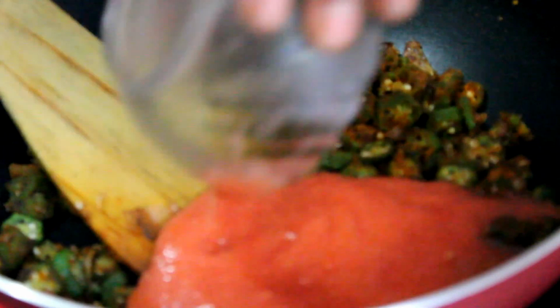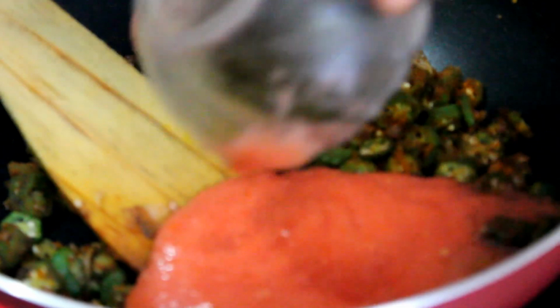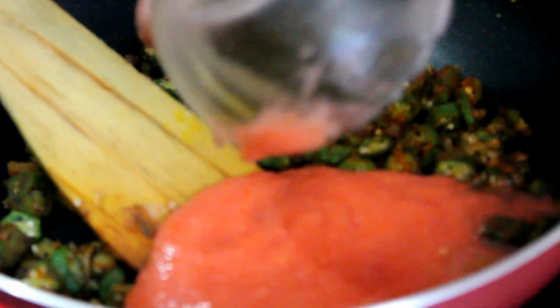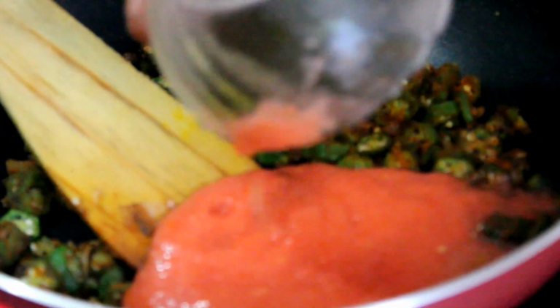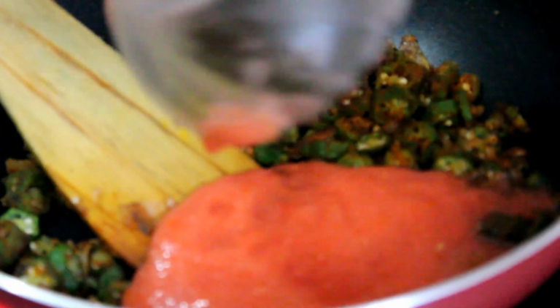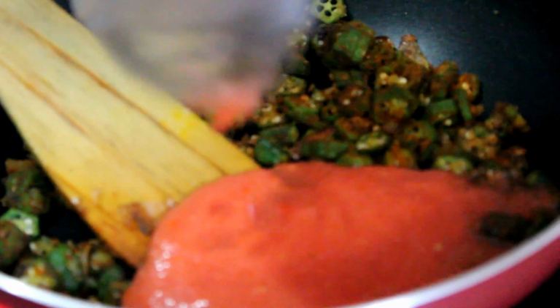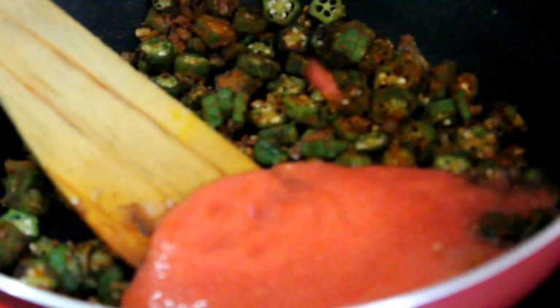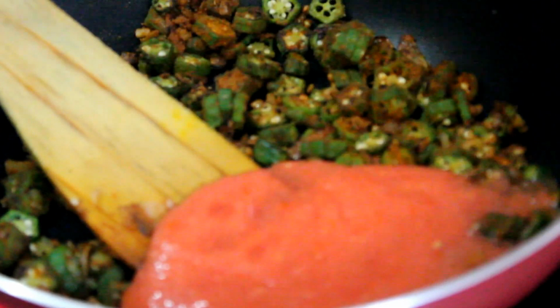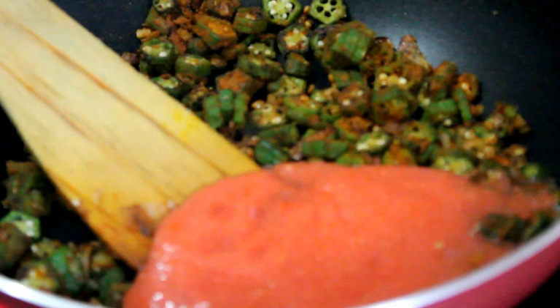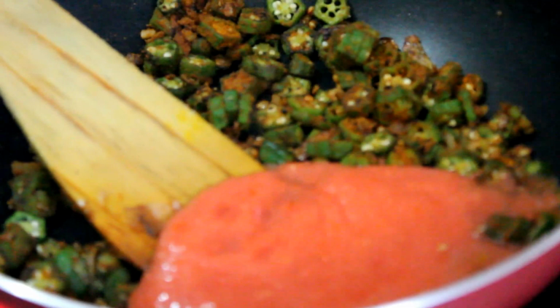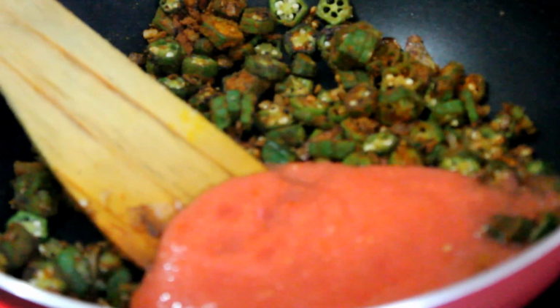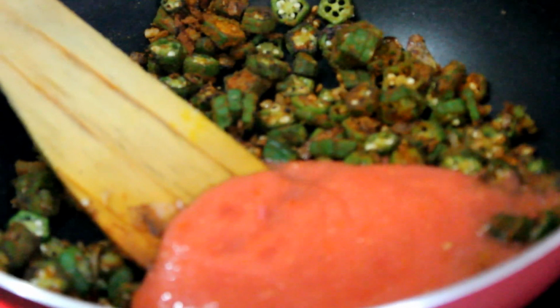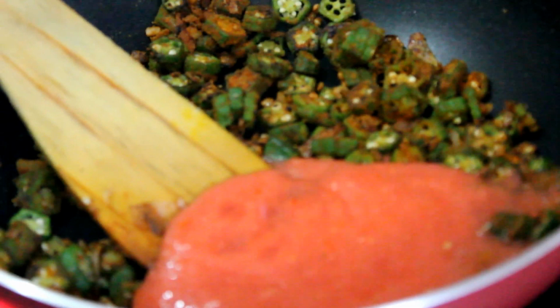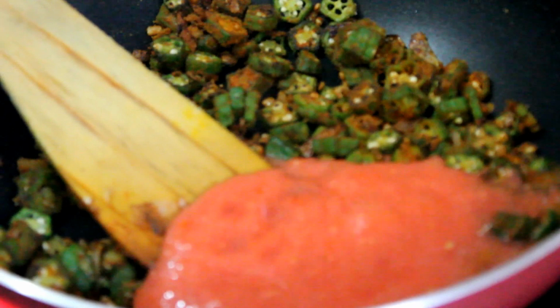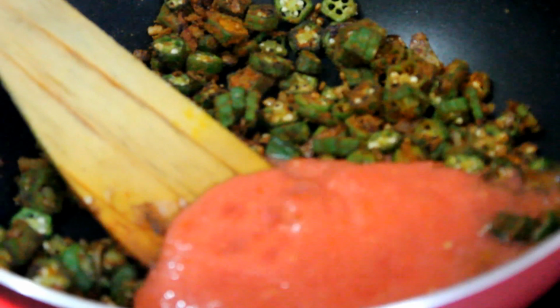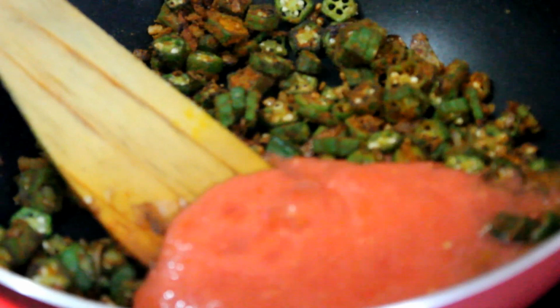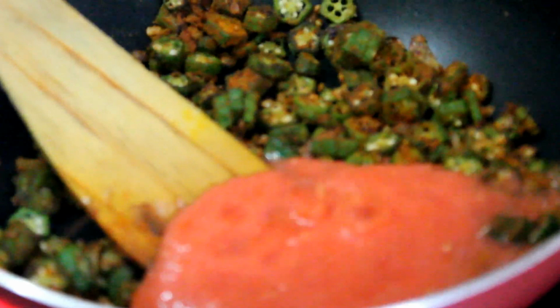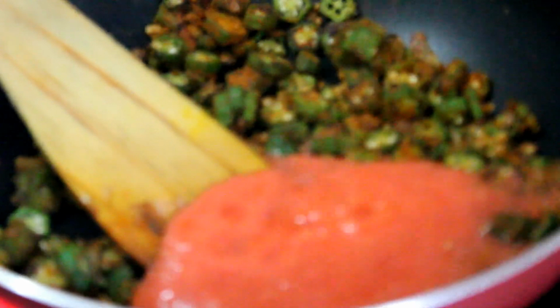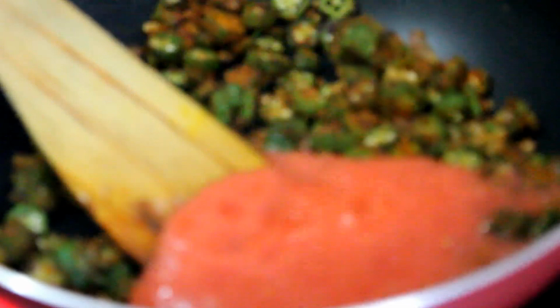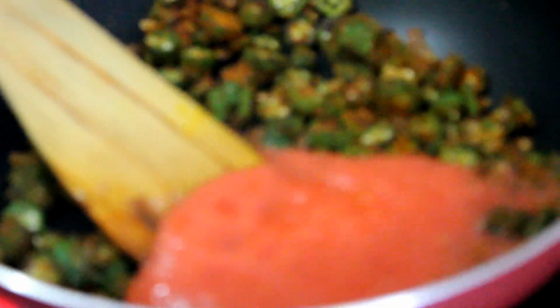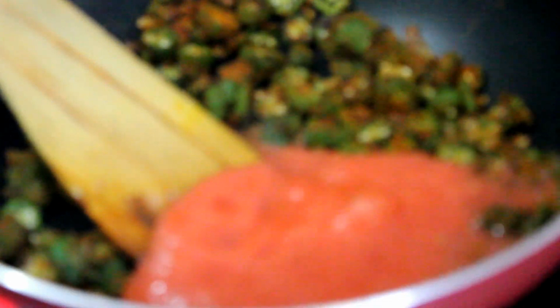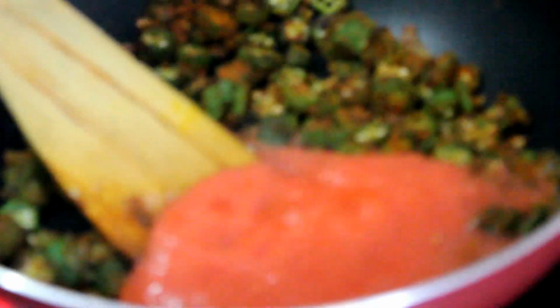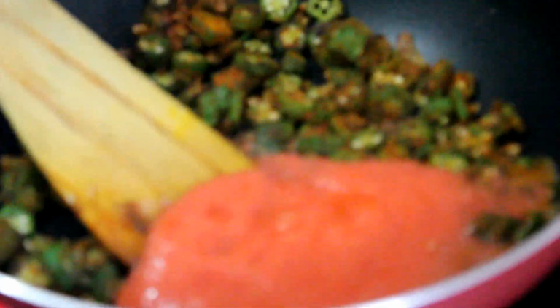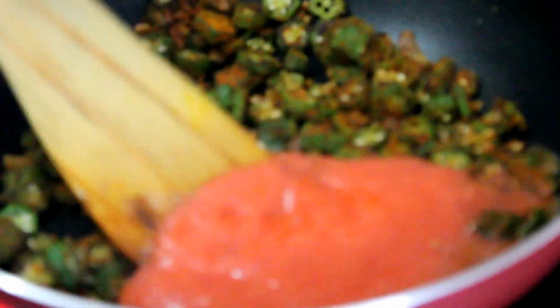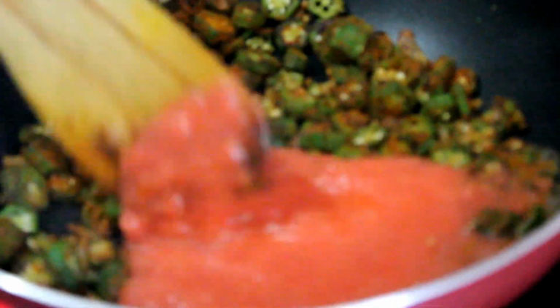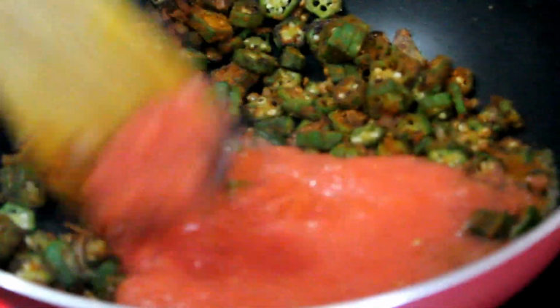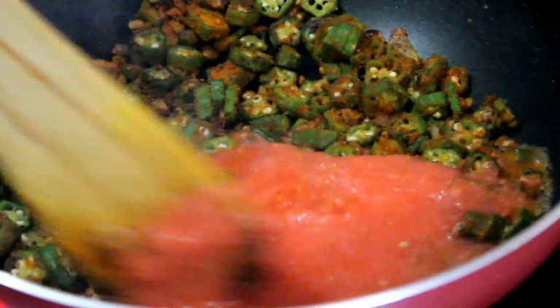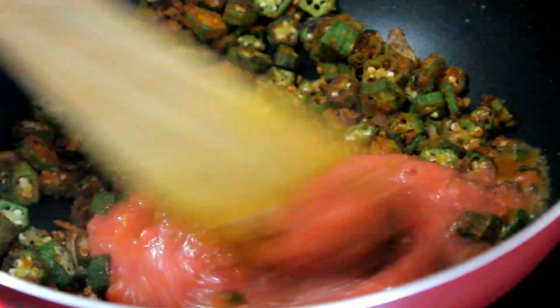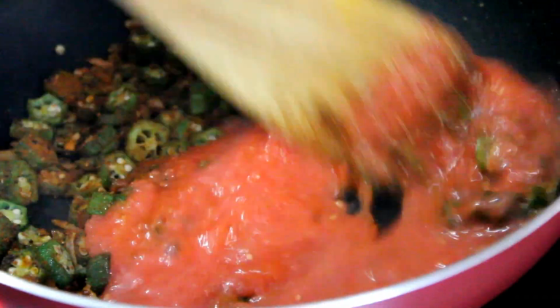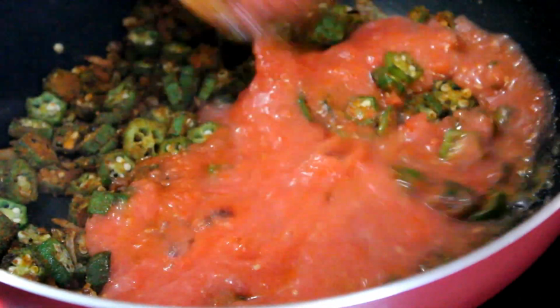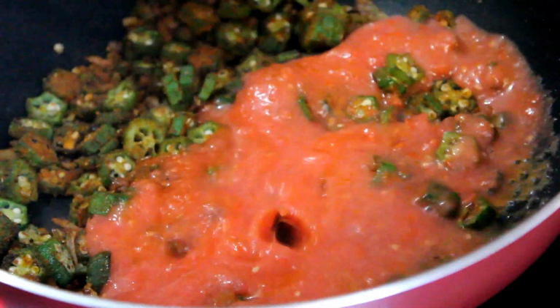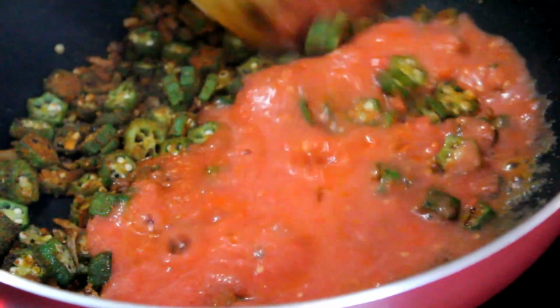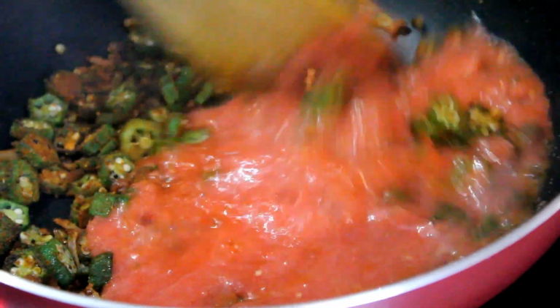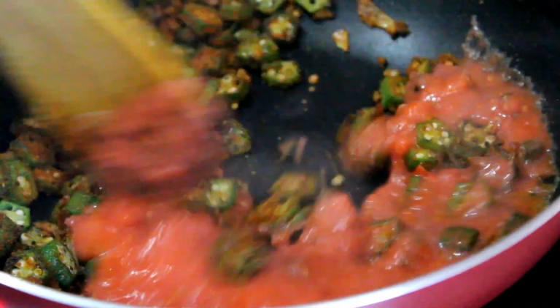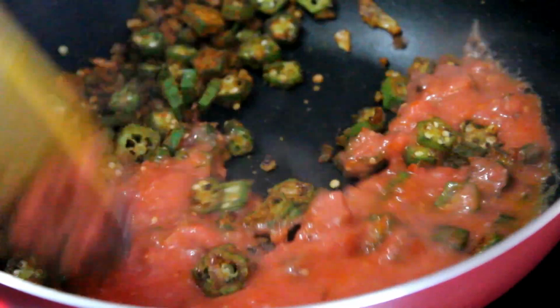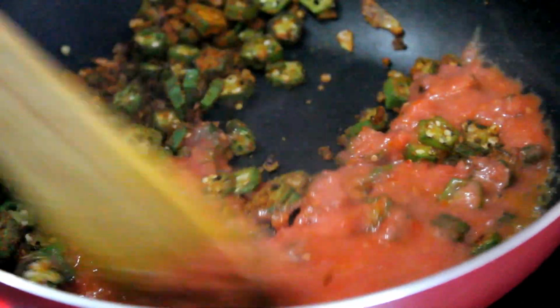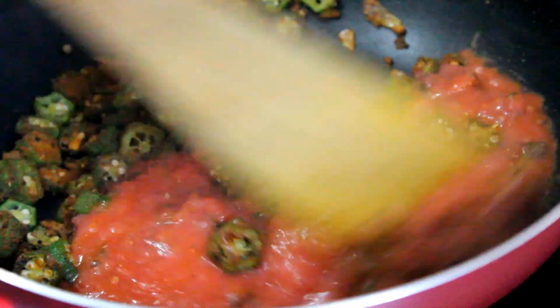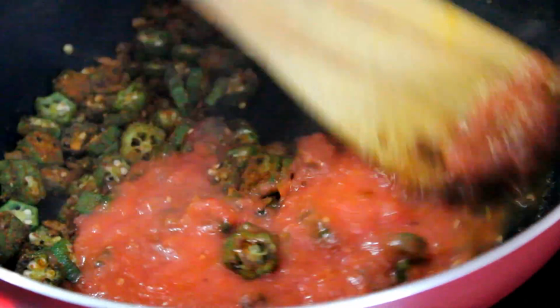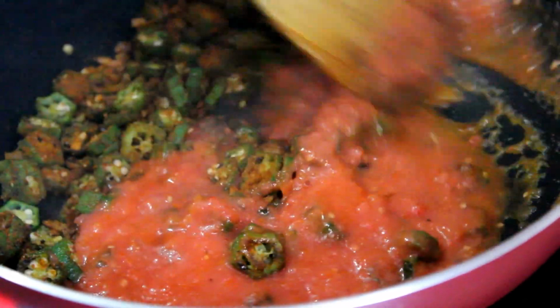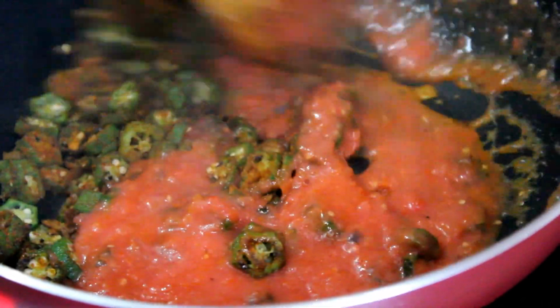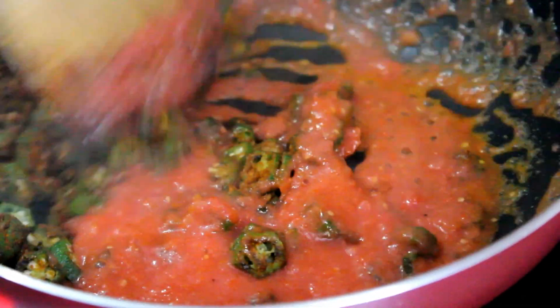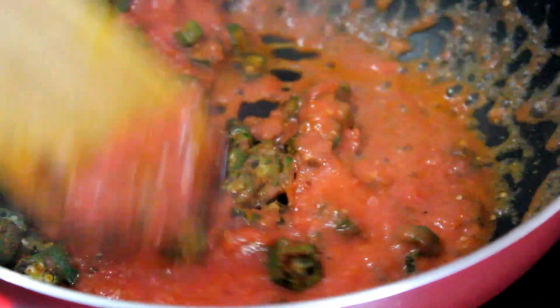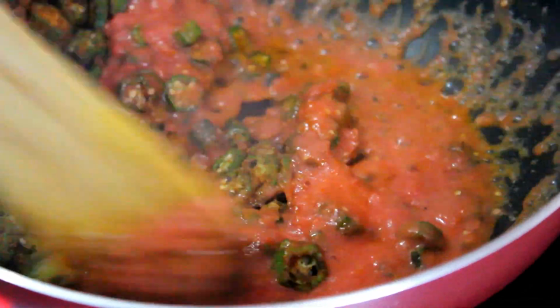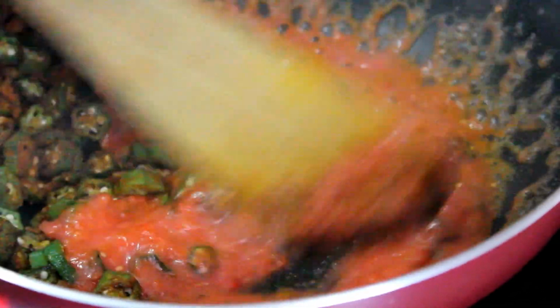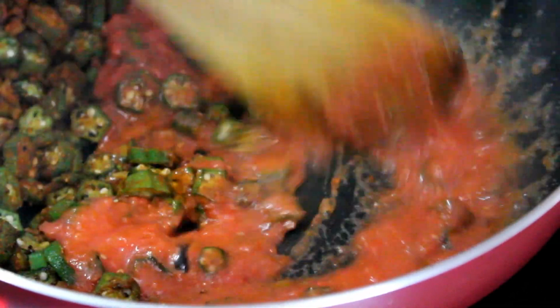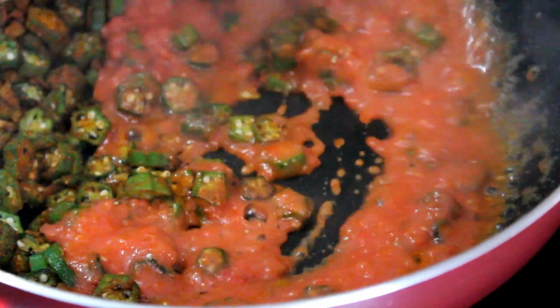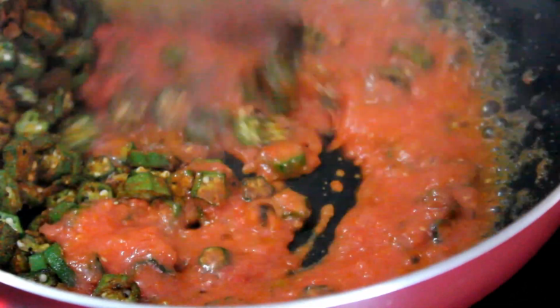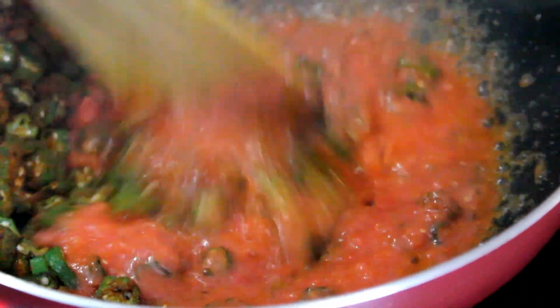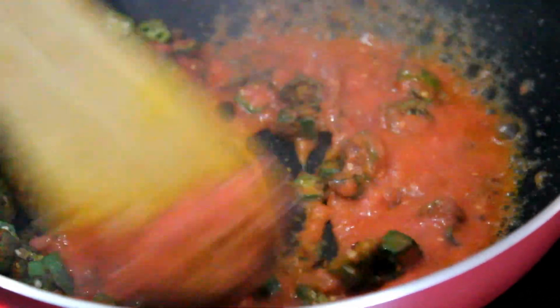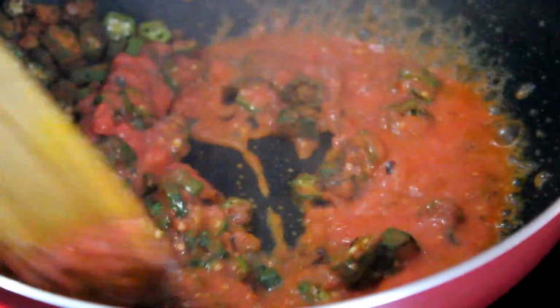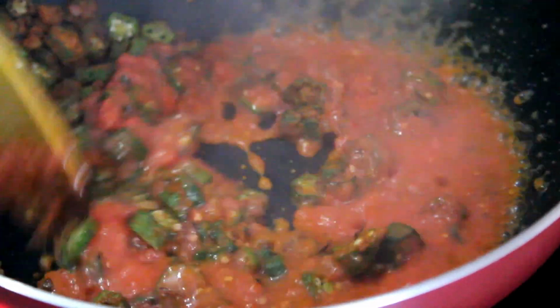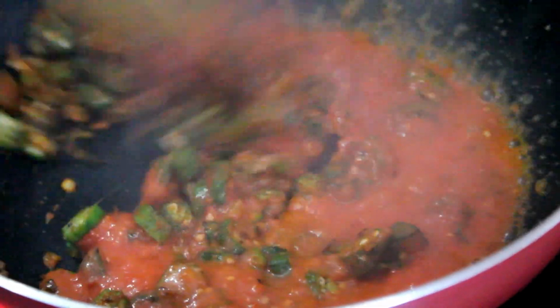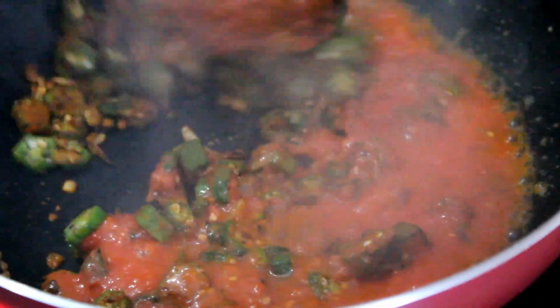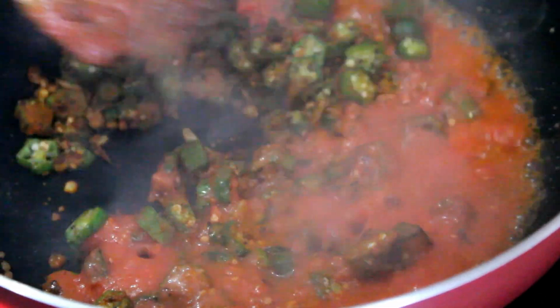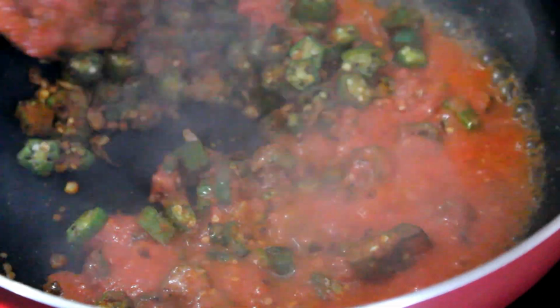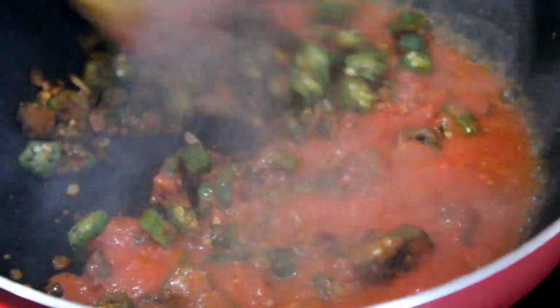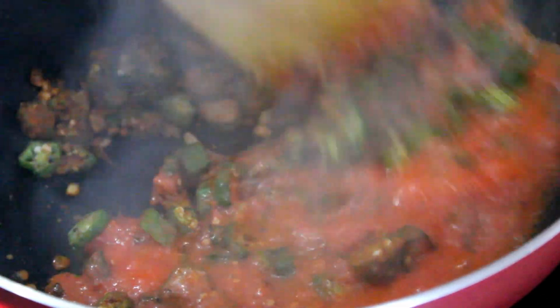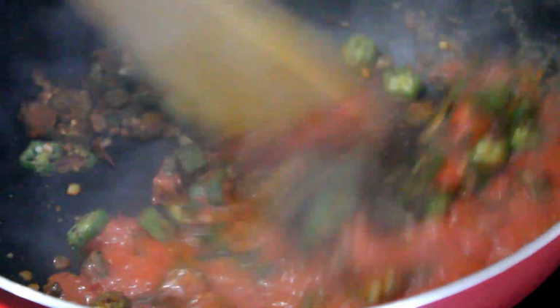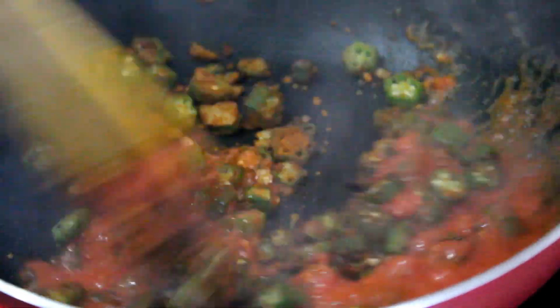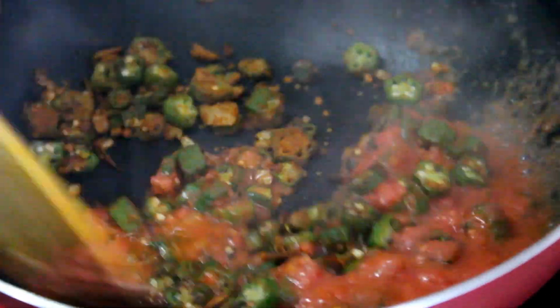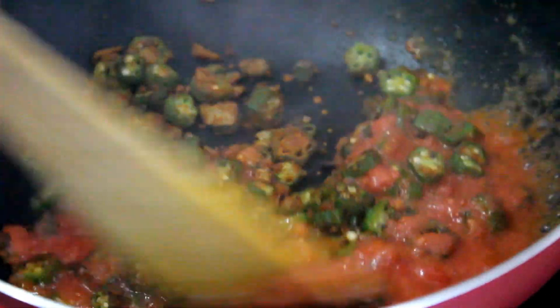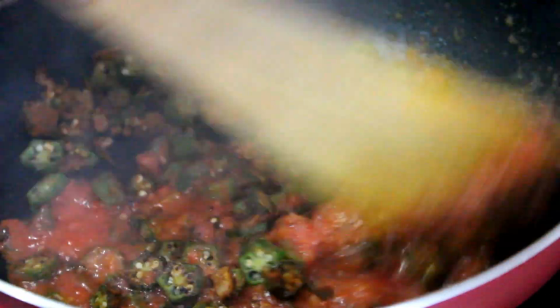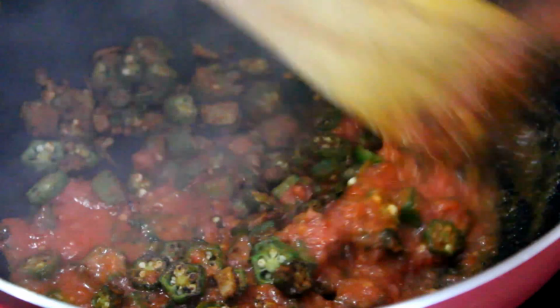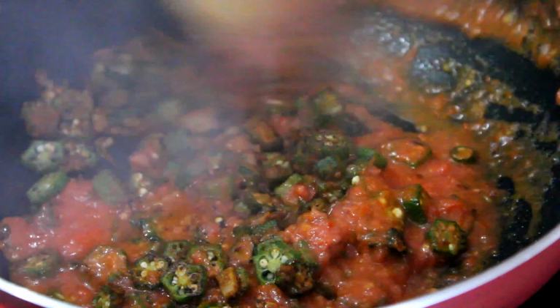Once the lady's finger is half cooked, you can add the tomato puree. Mix it well.